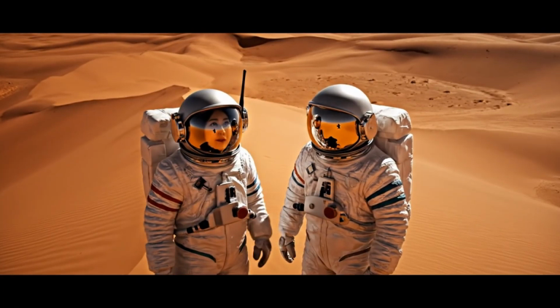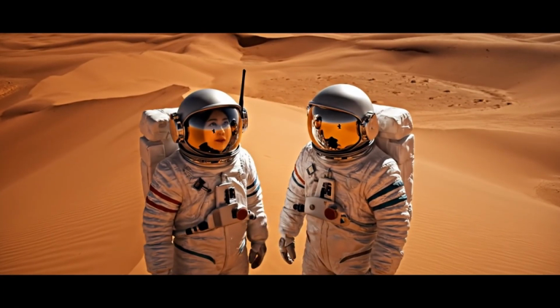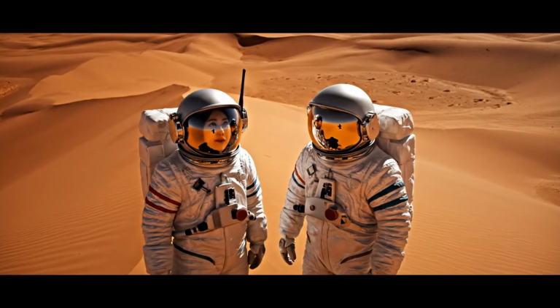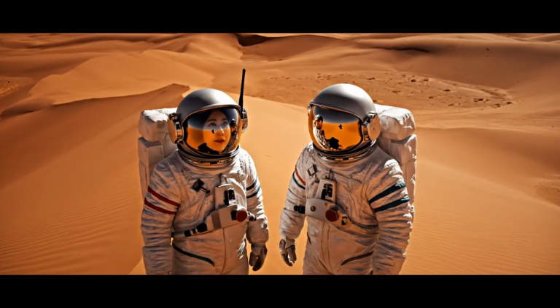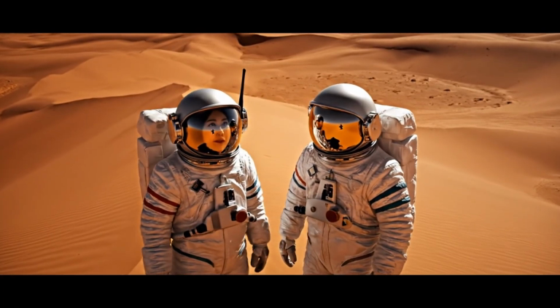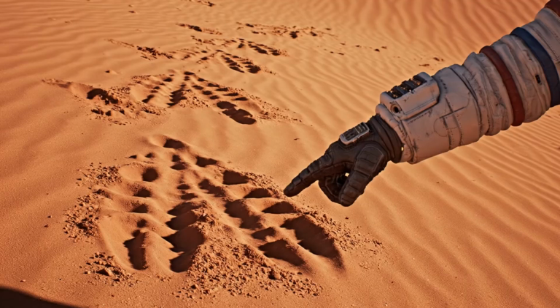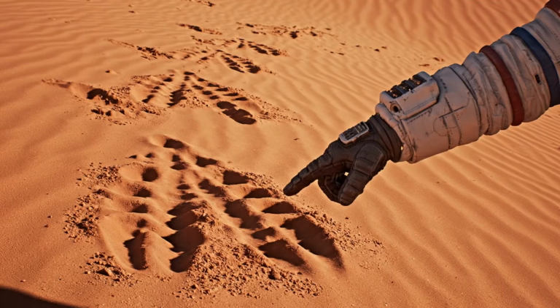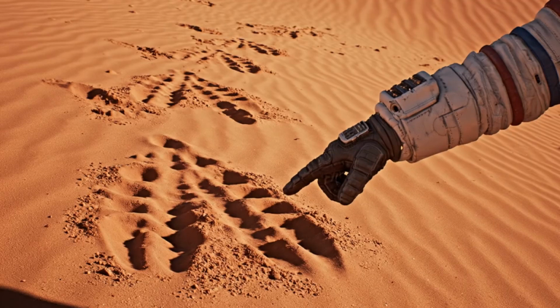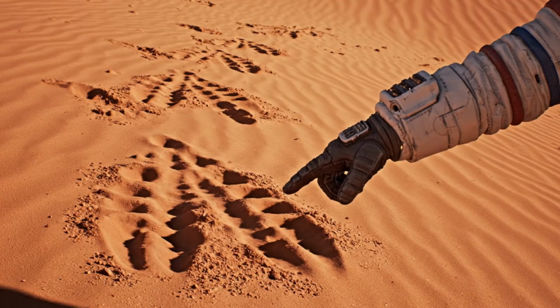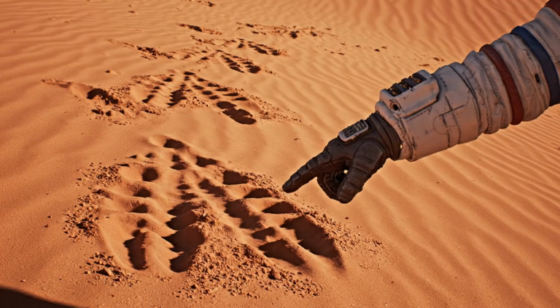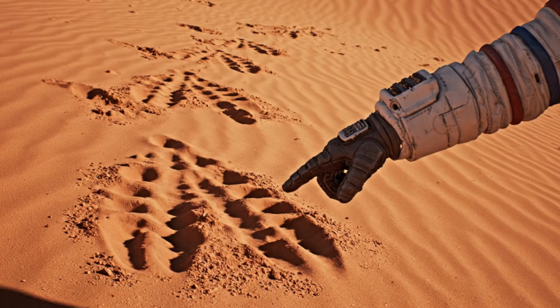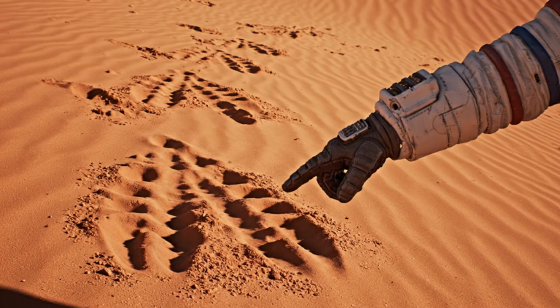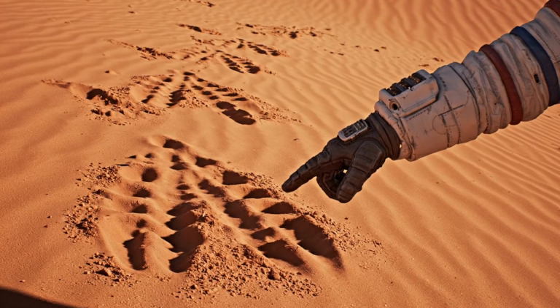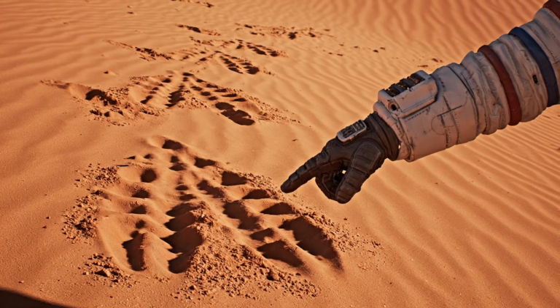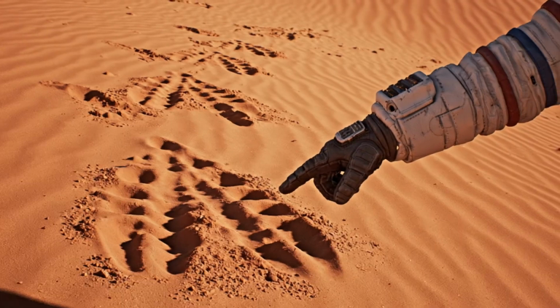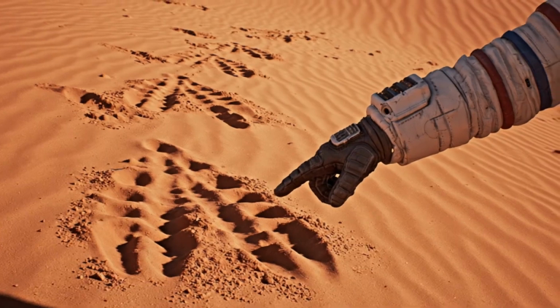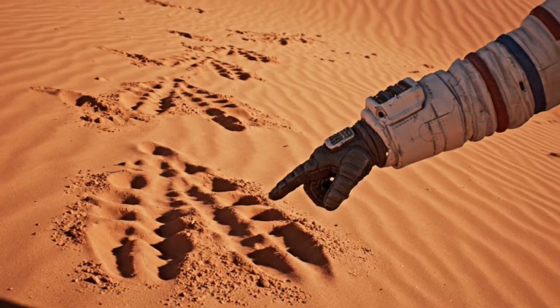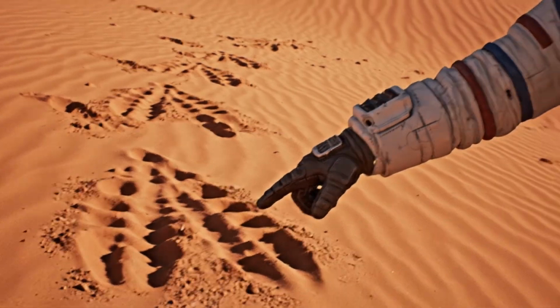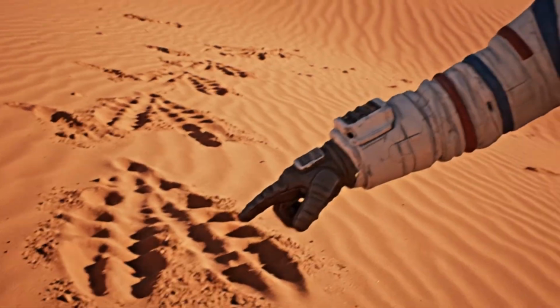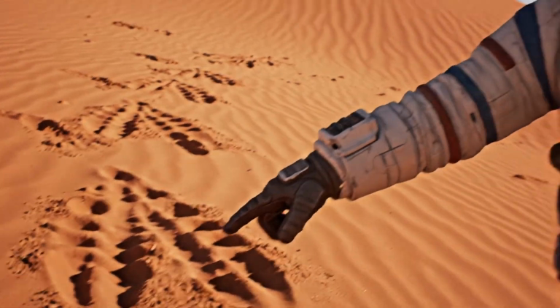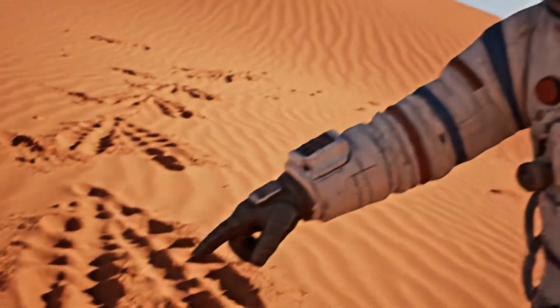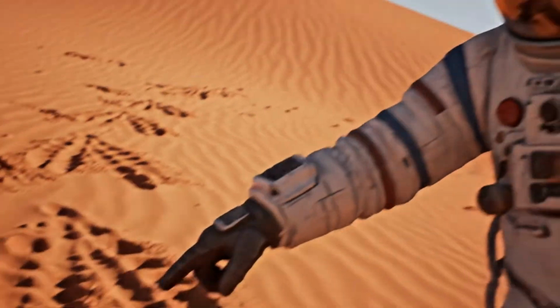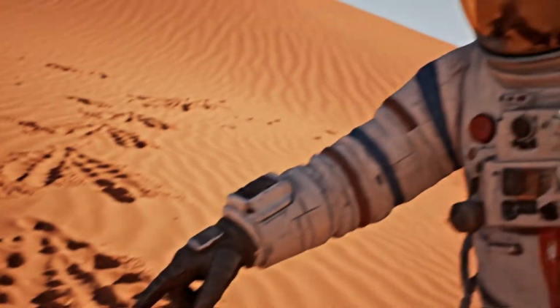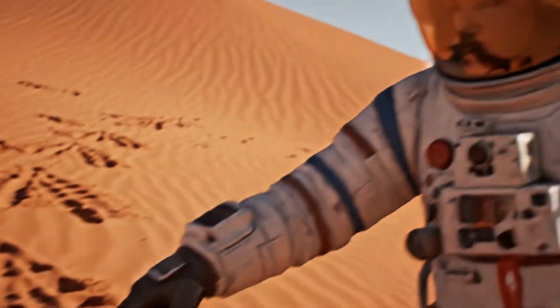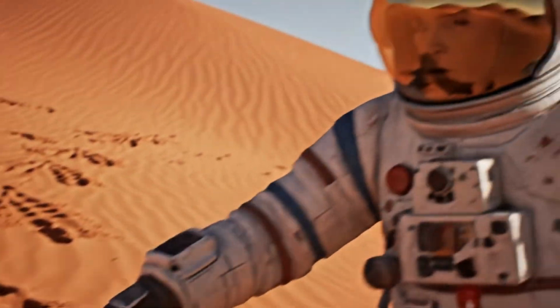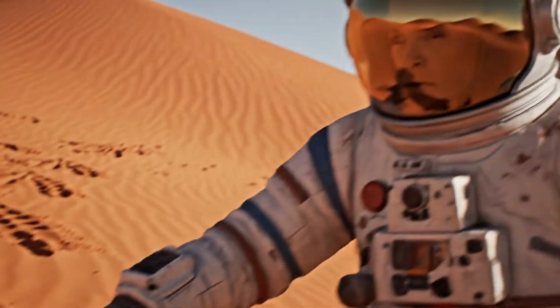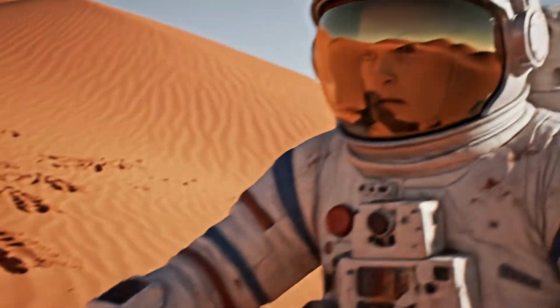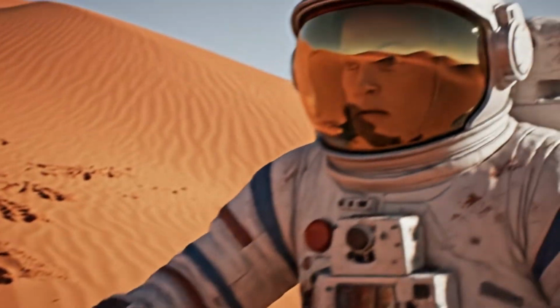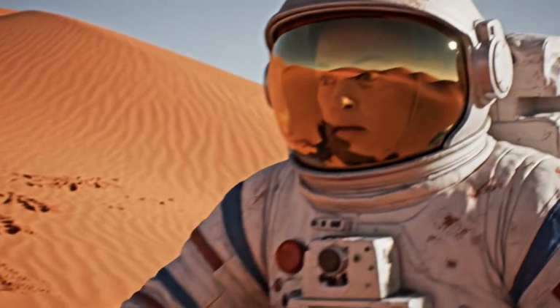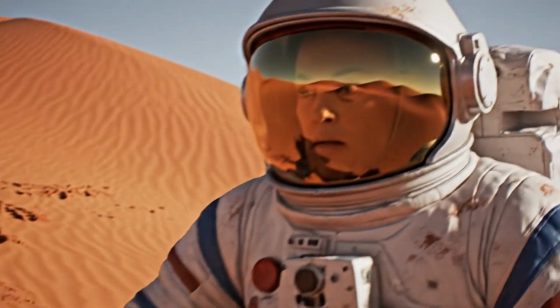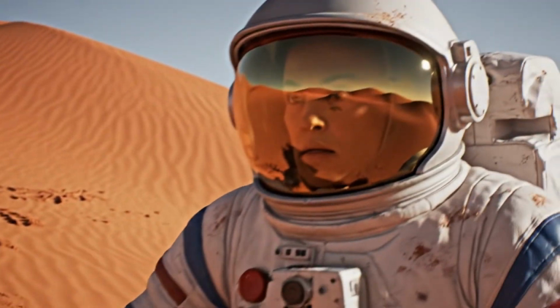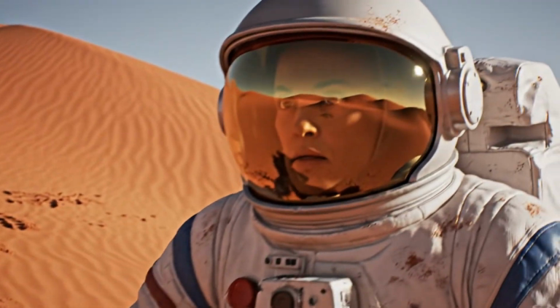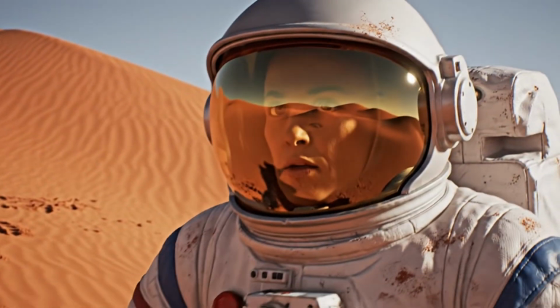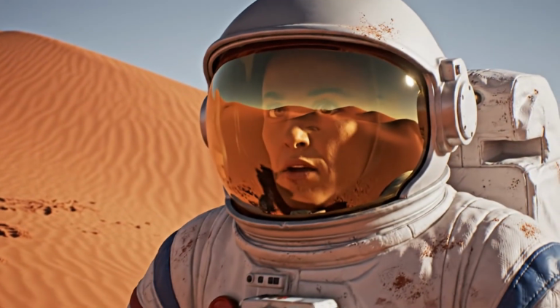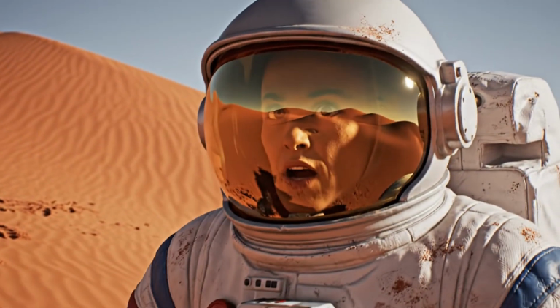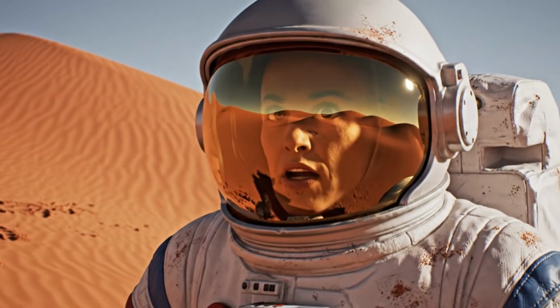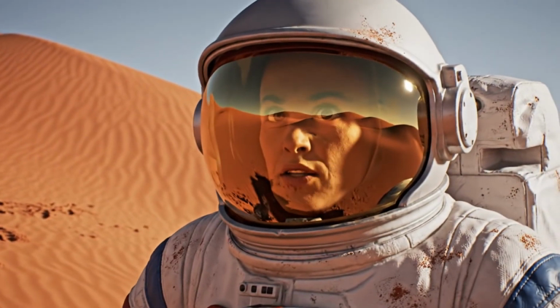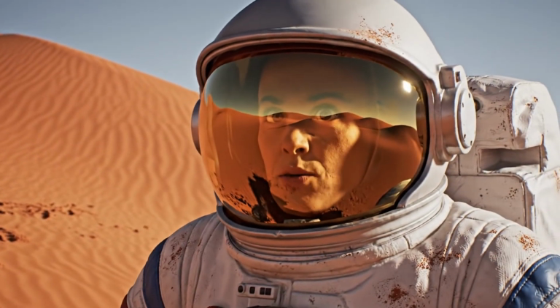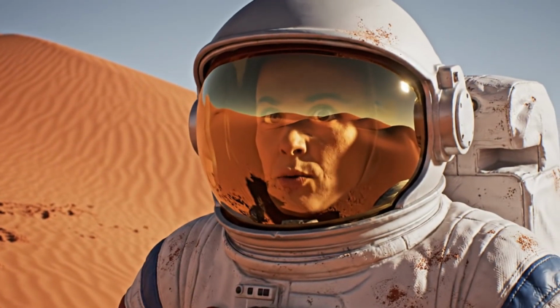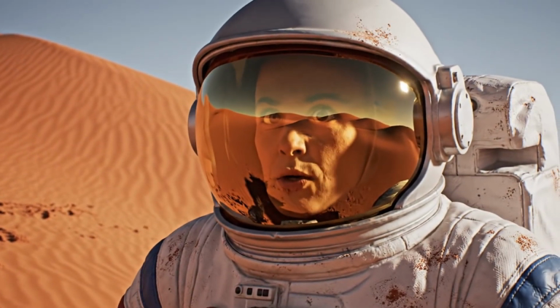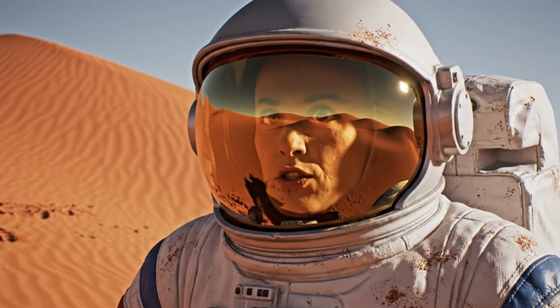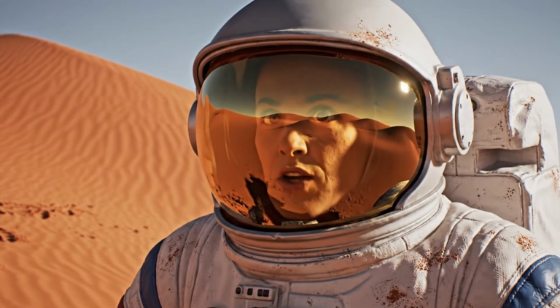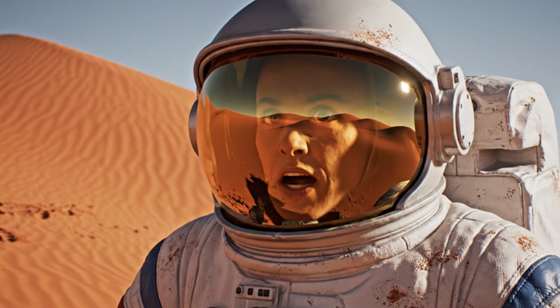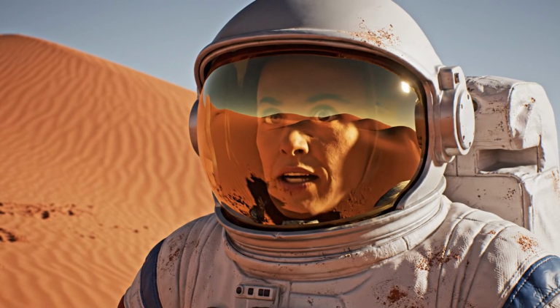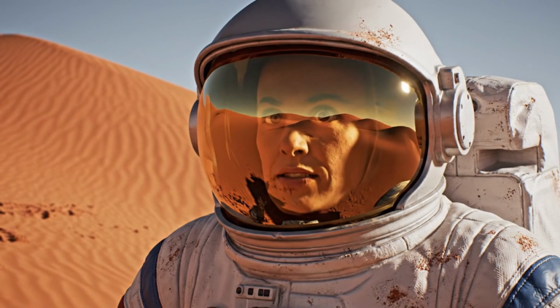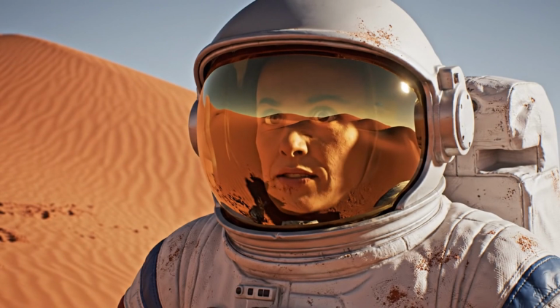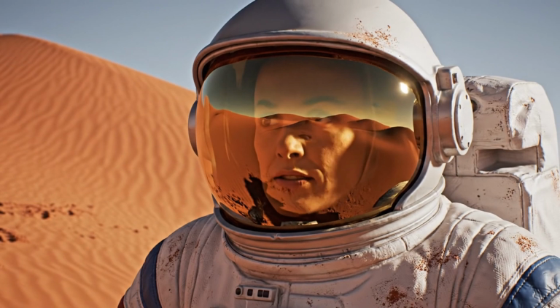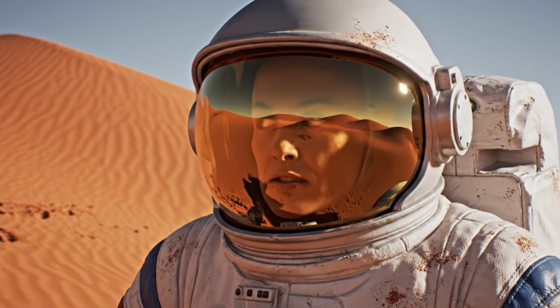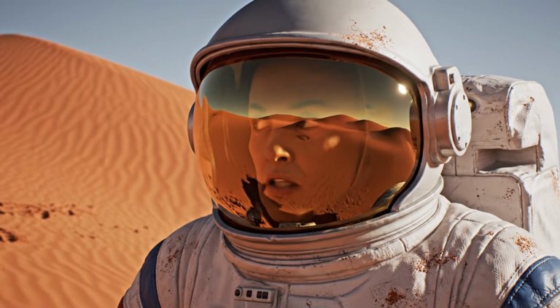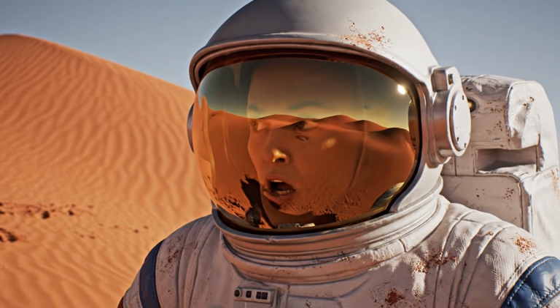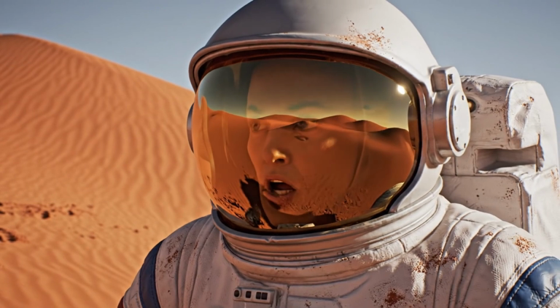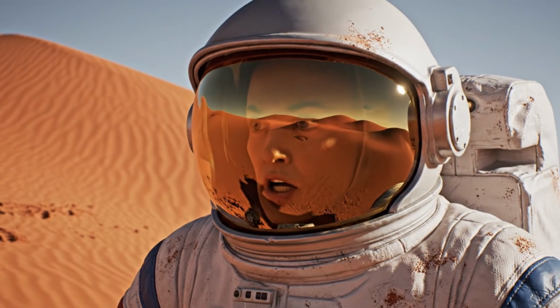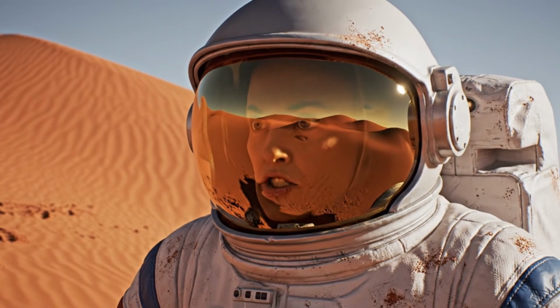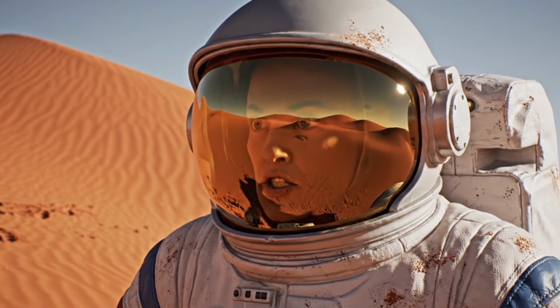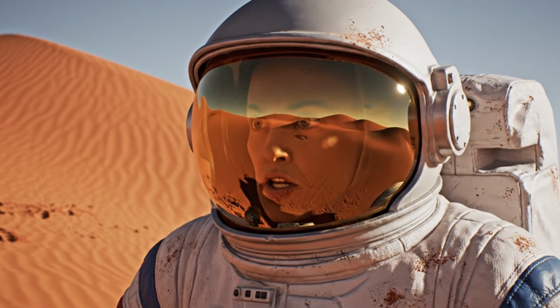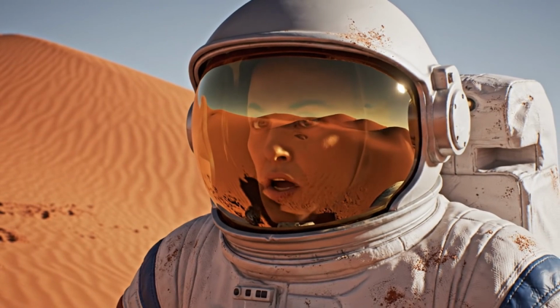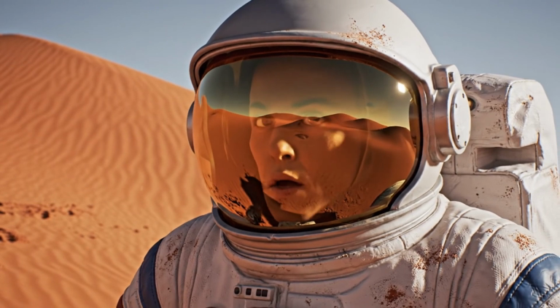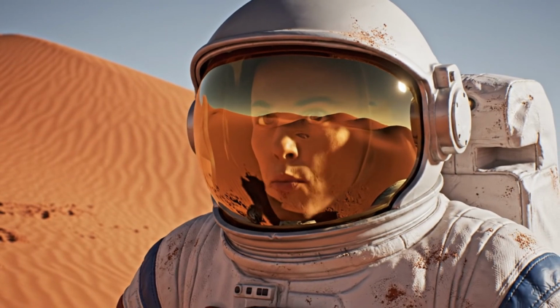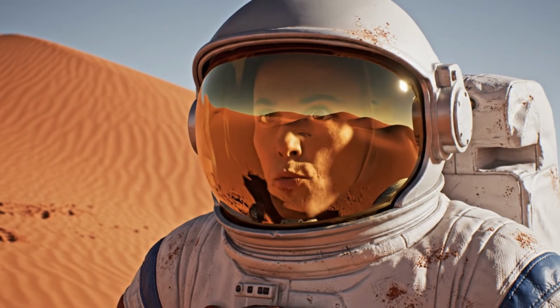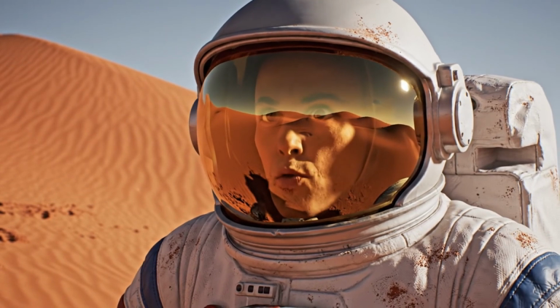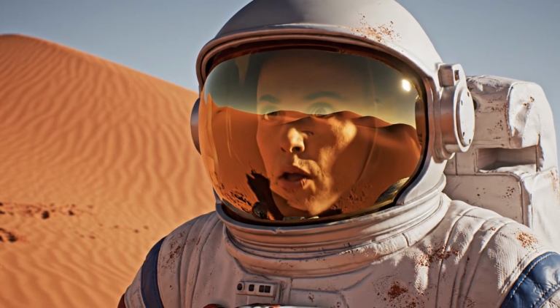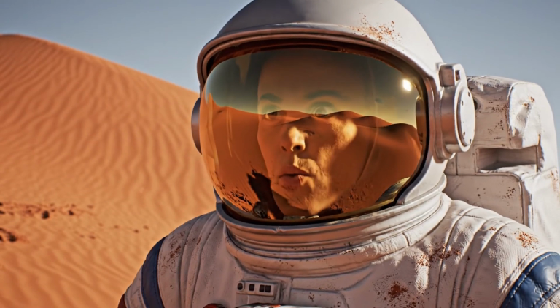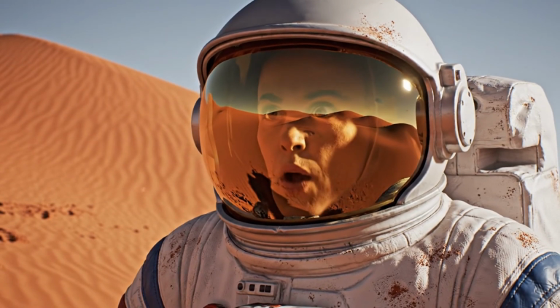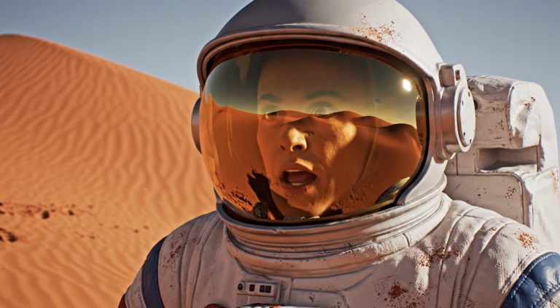Commander, contact. Non-humanoid tracks. Large. Moving away.